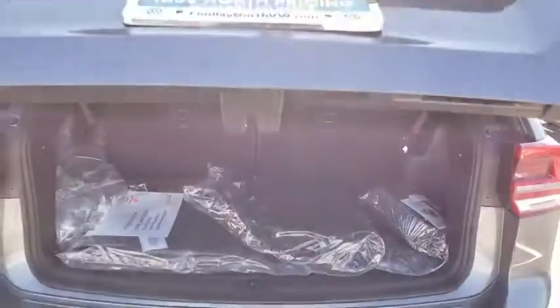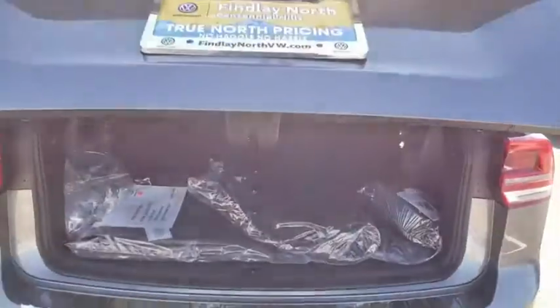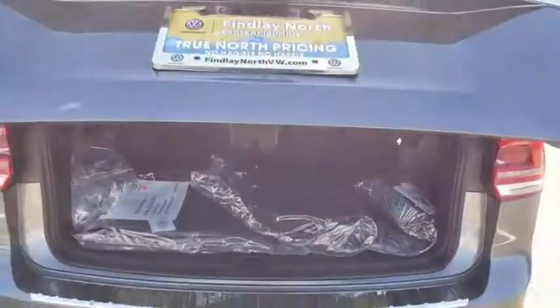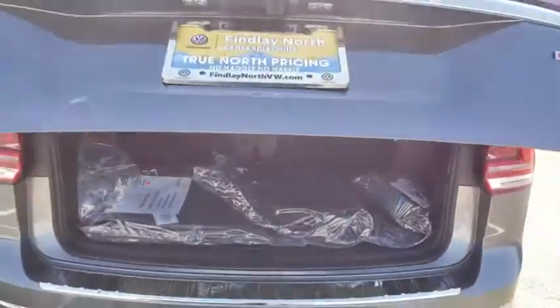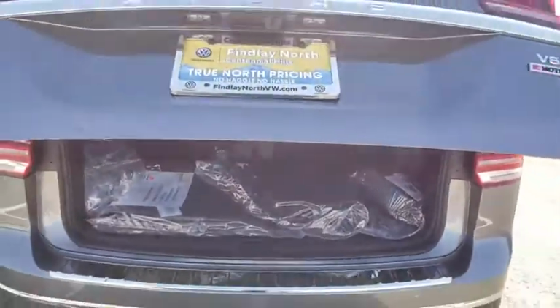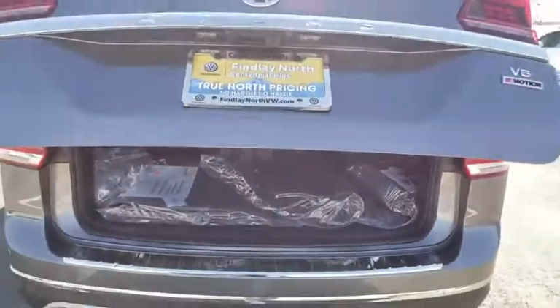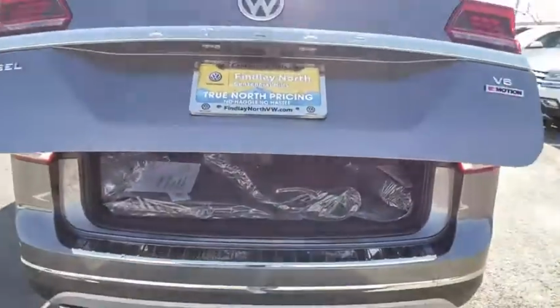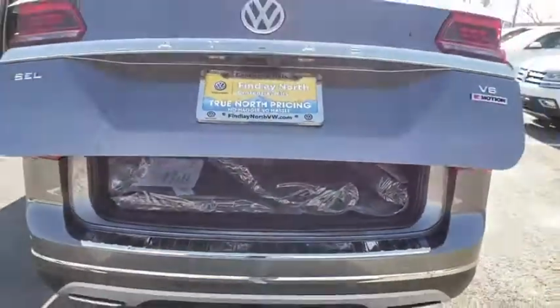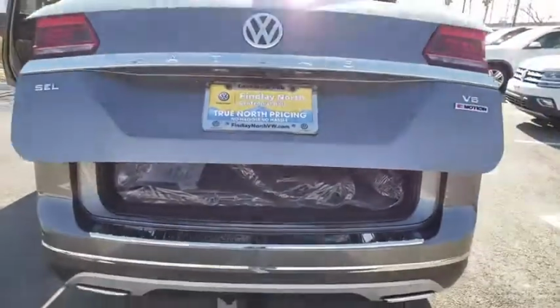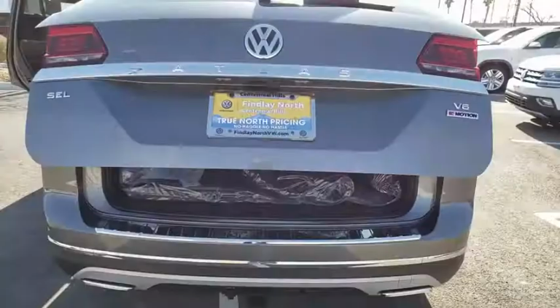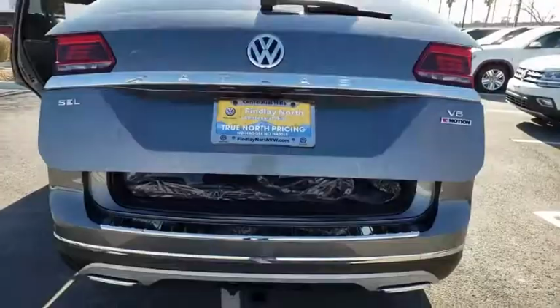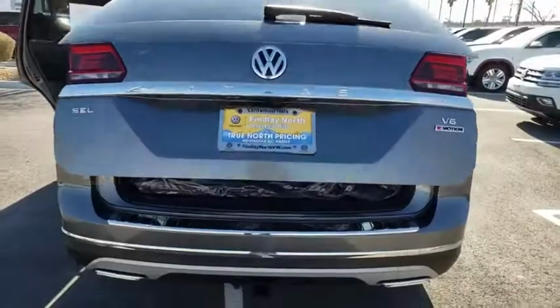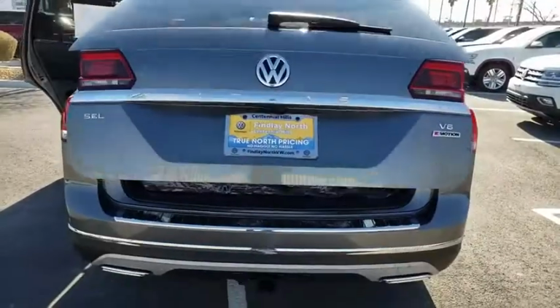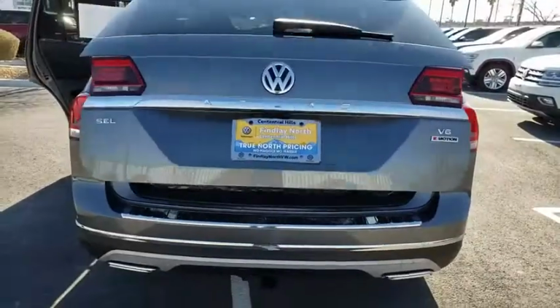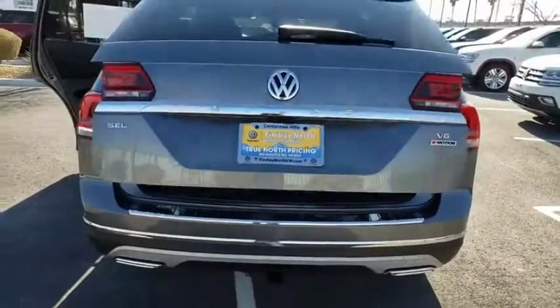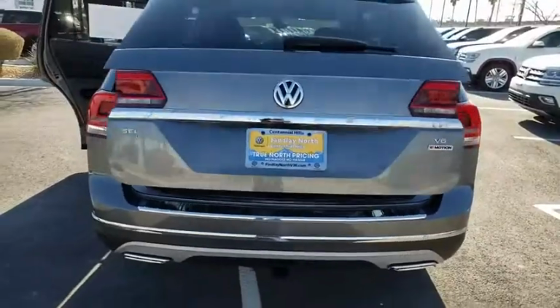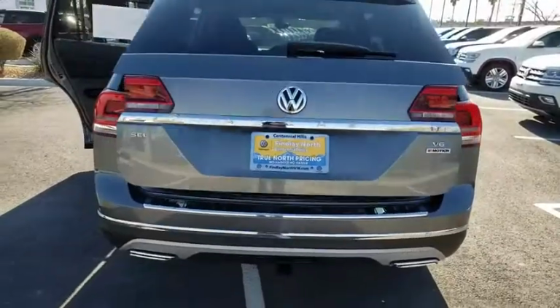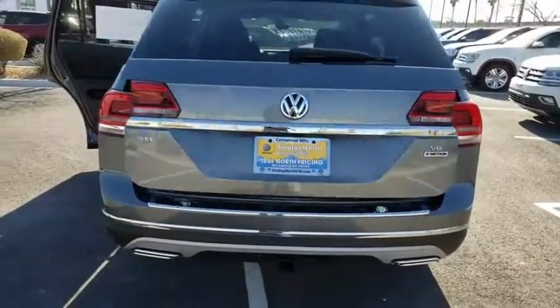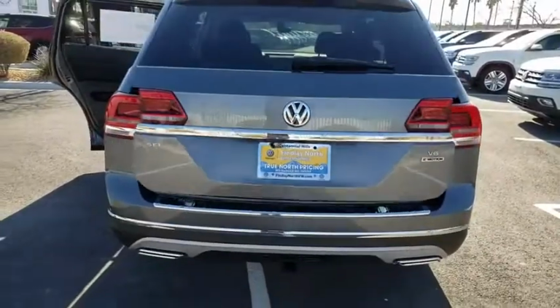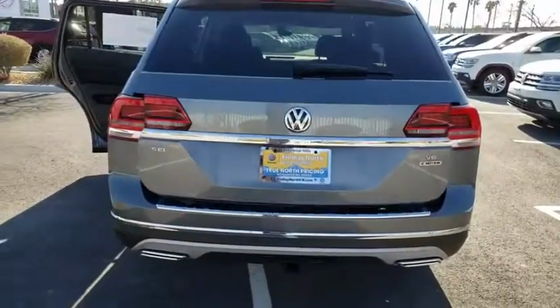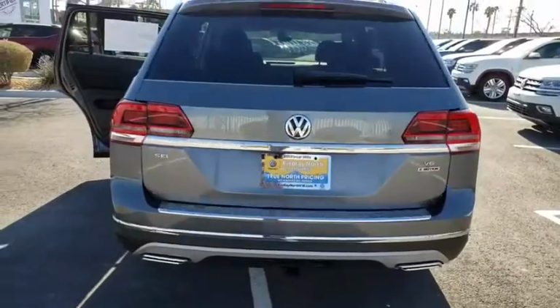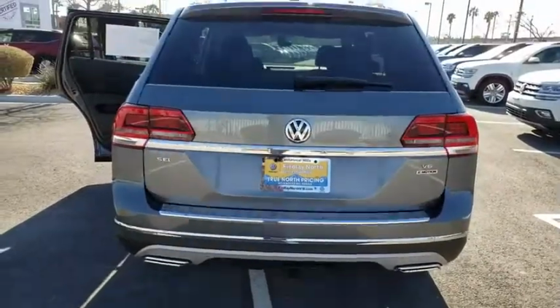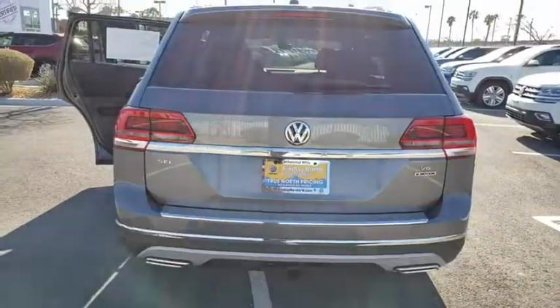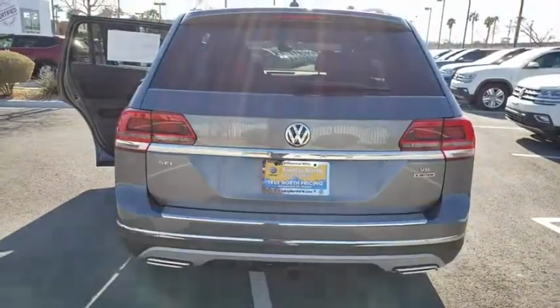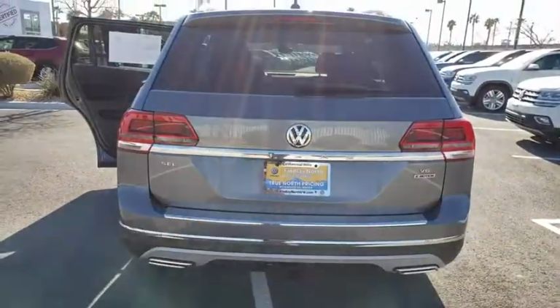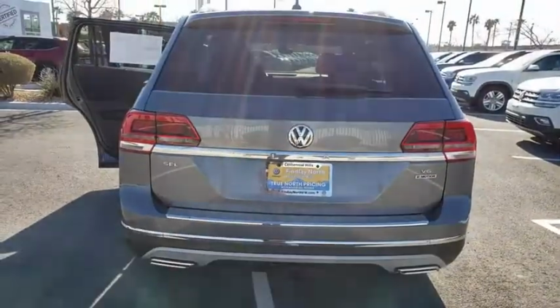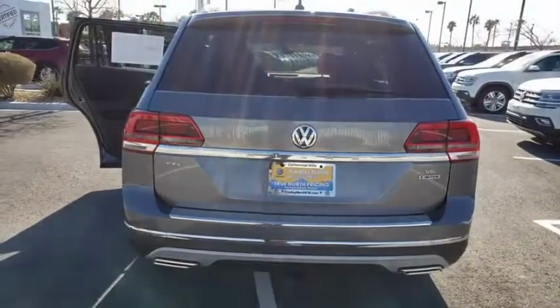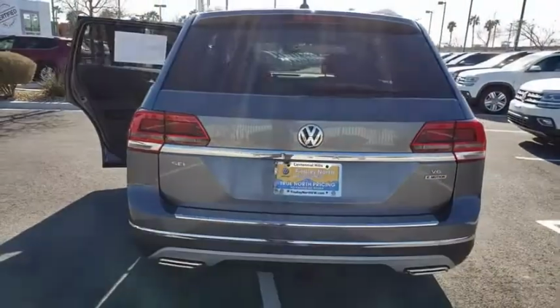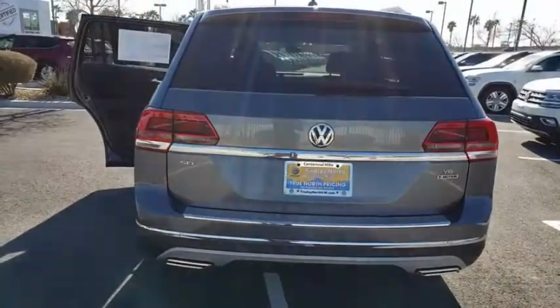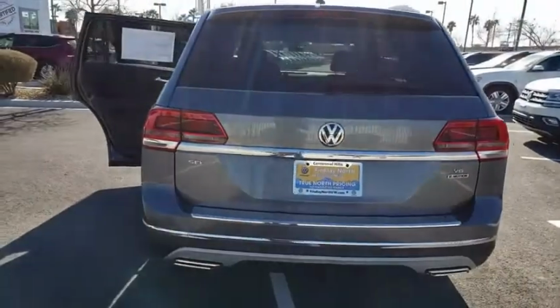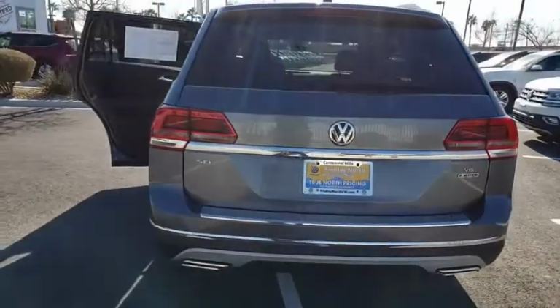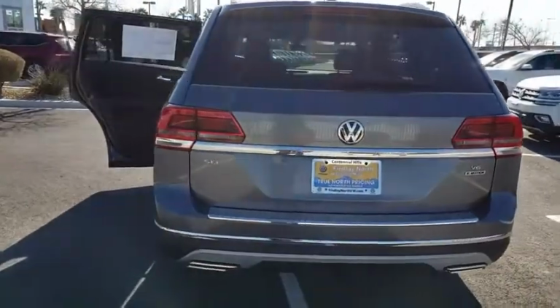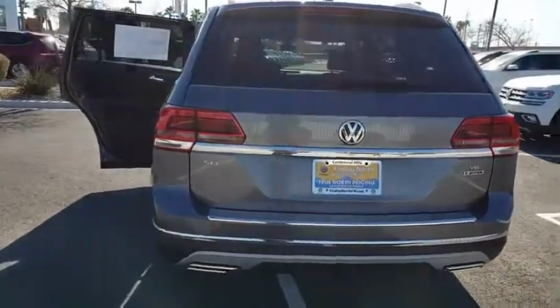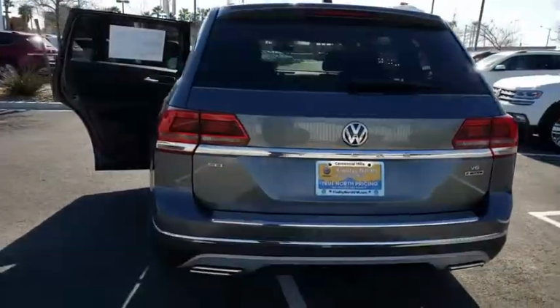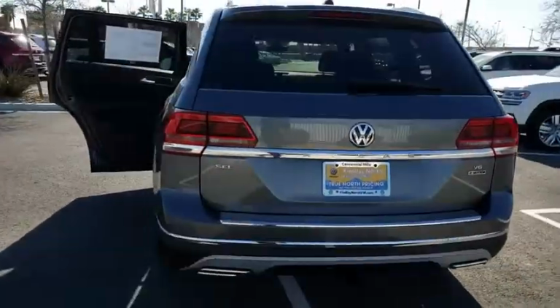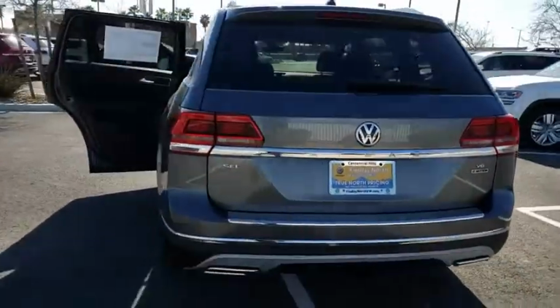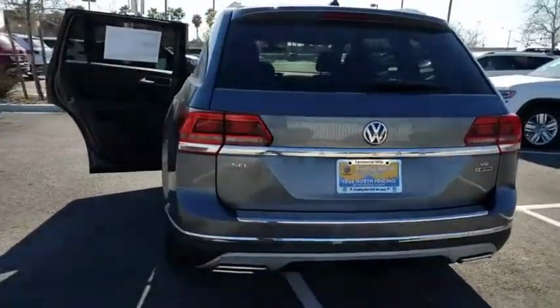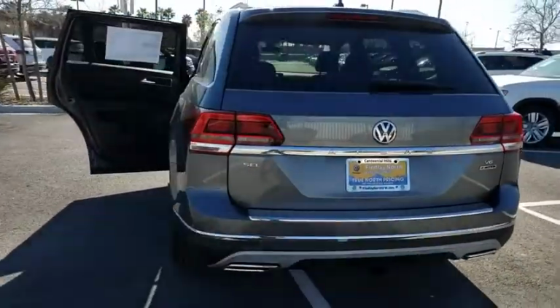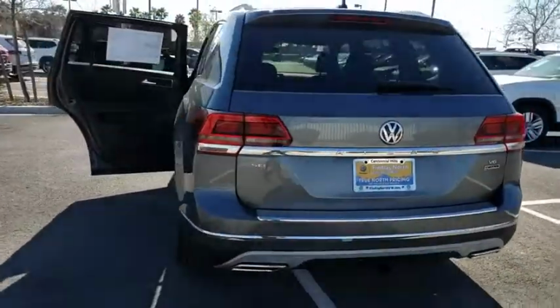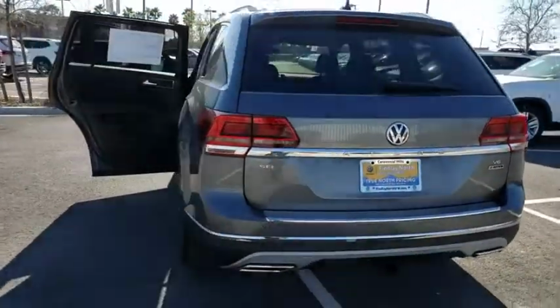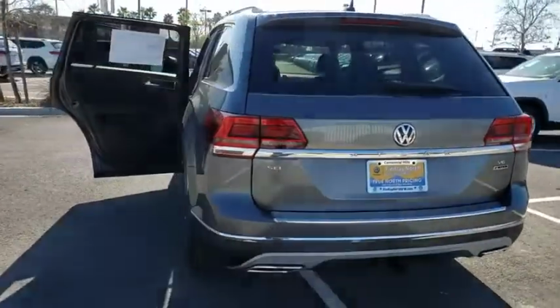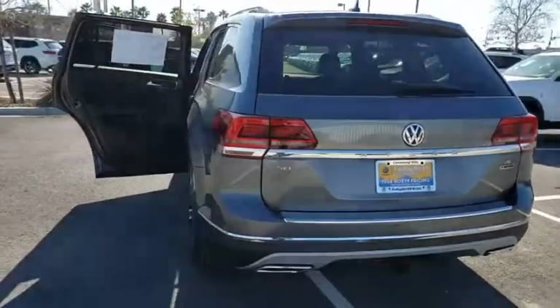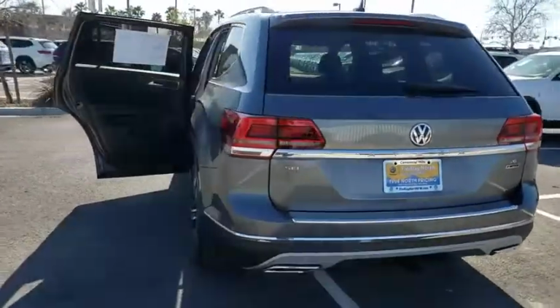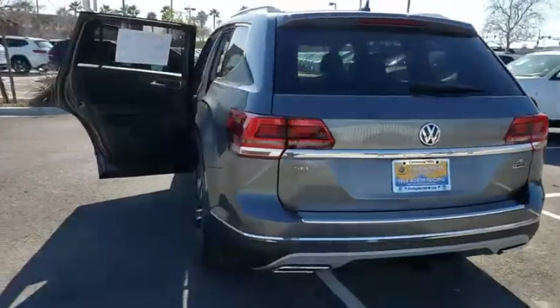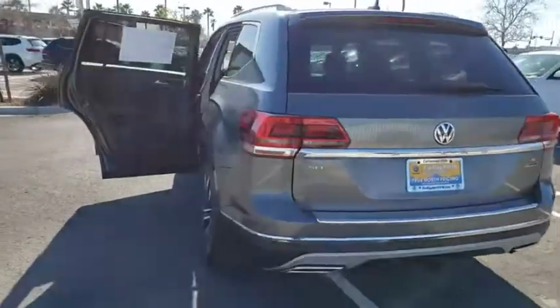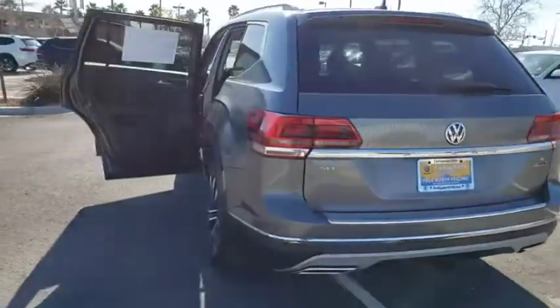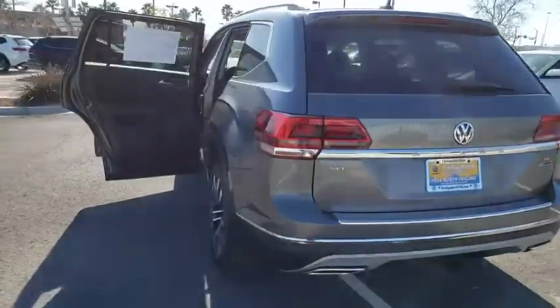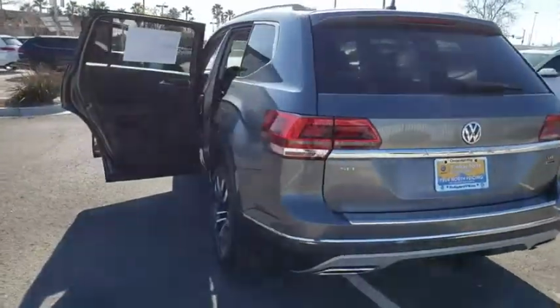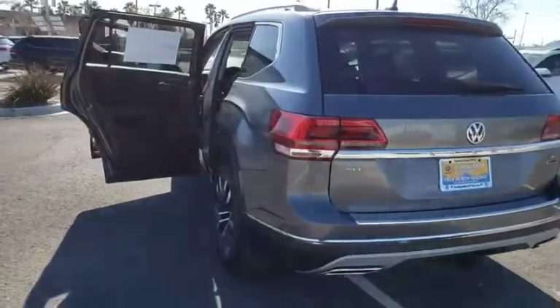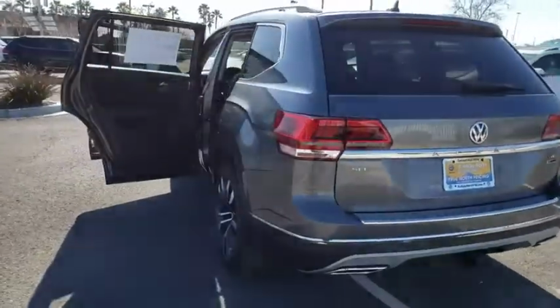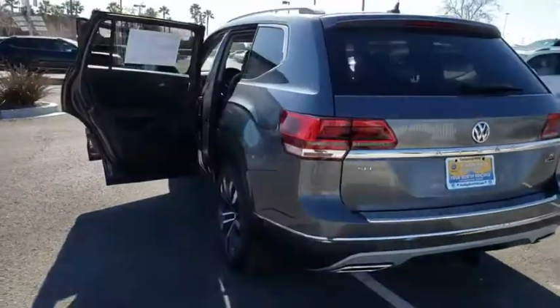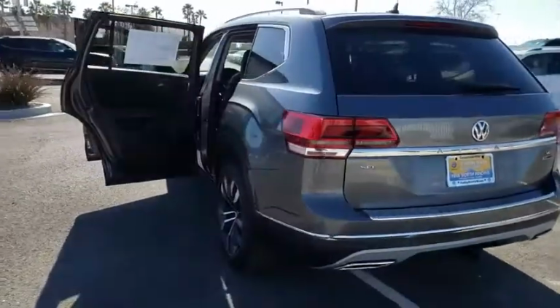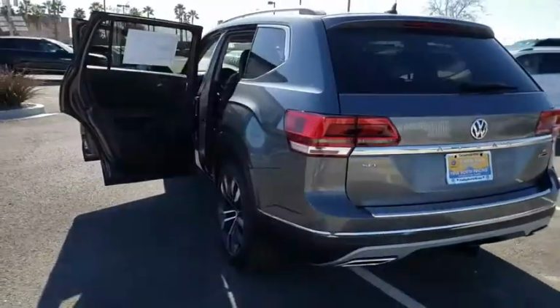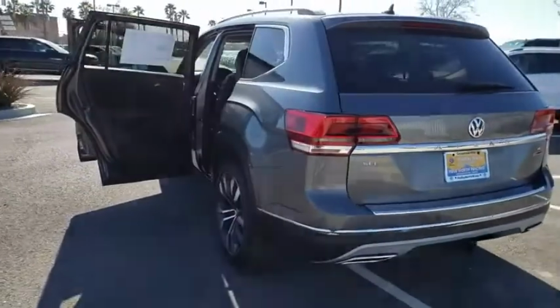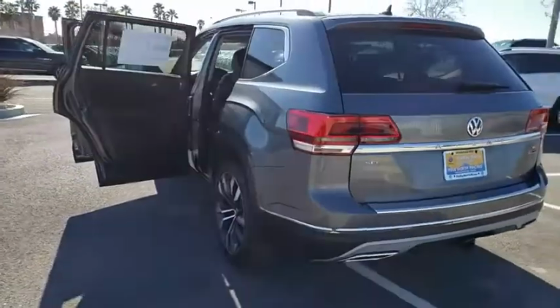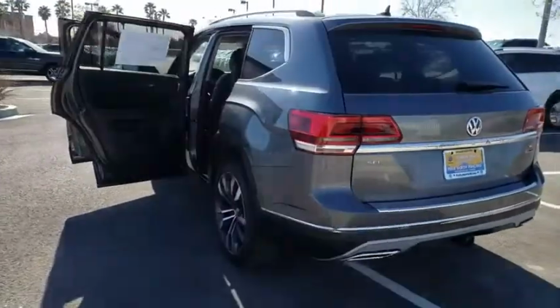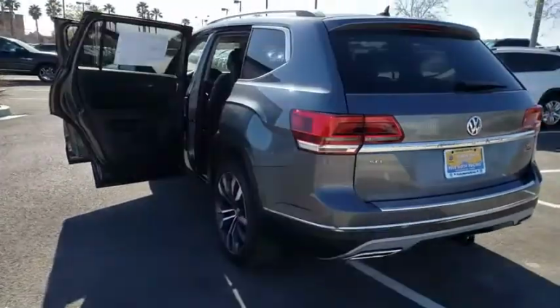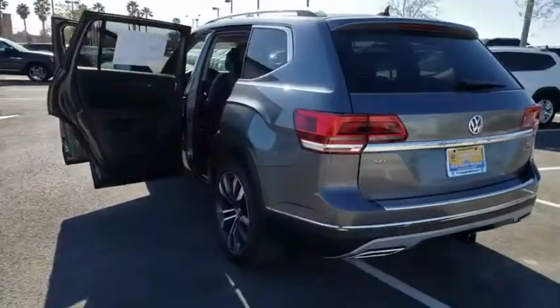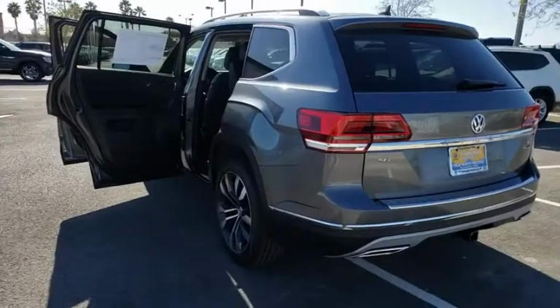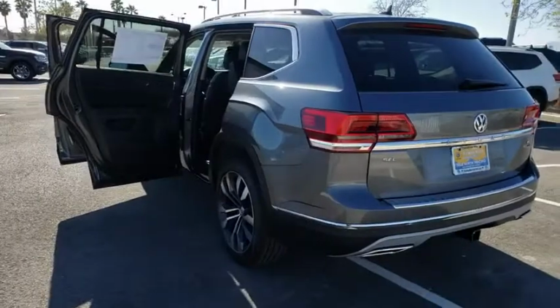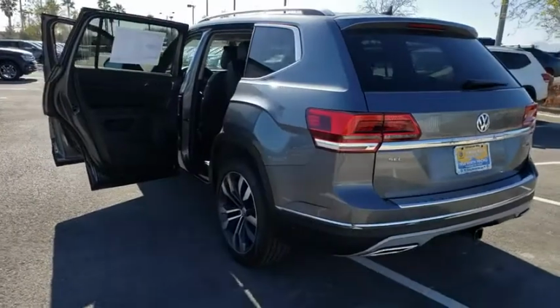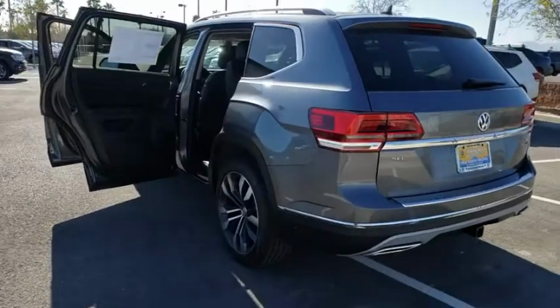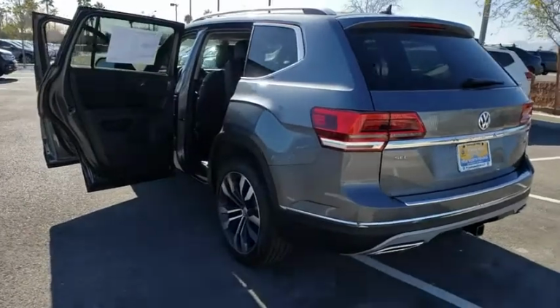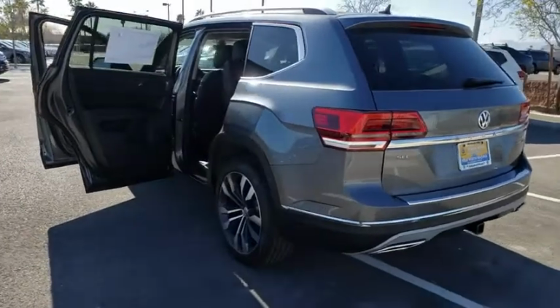Brake assist, tachometer, remote keyless entry. This beauty will even make your house keys jealous. Drive it today.